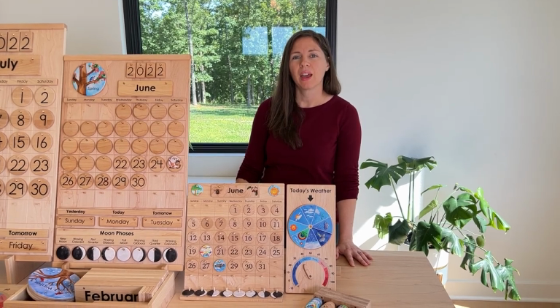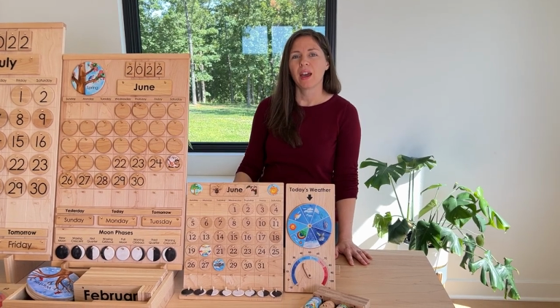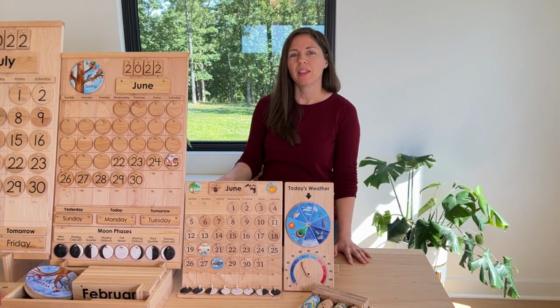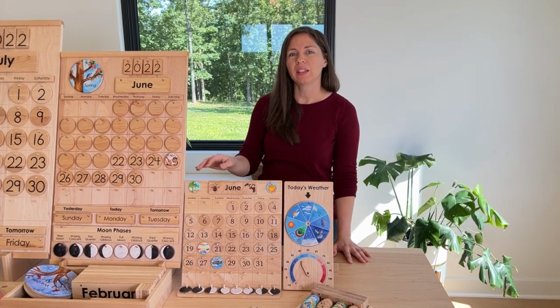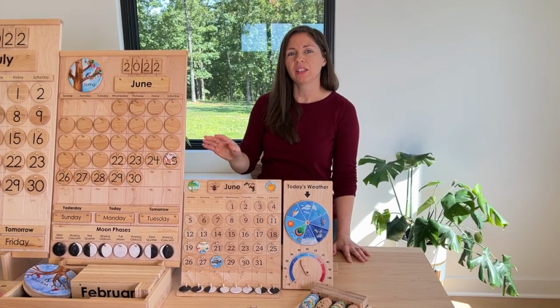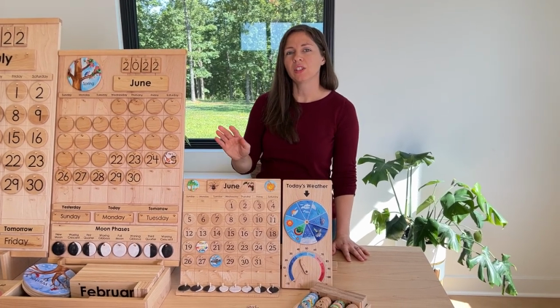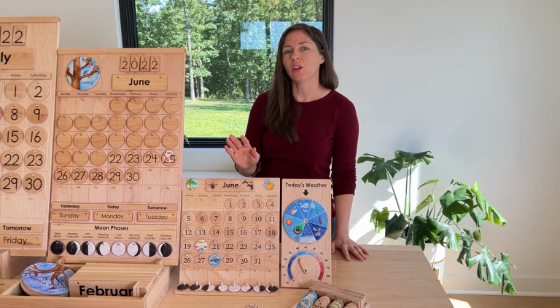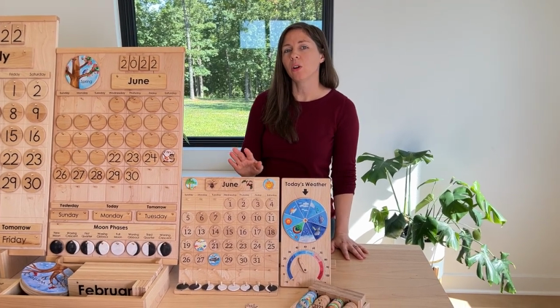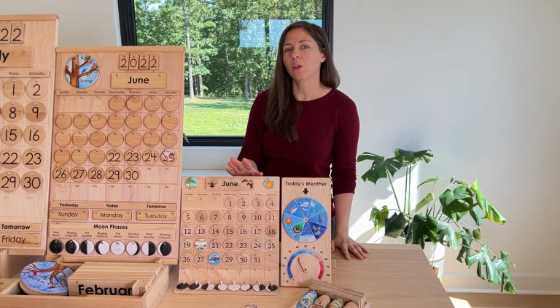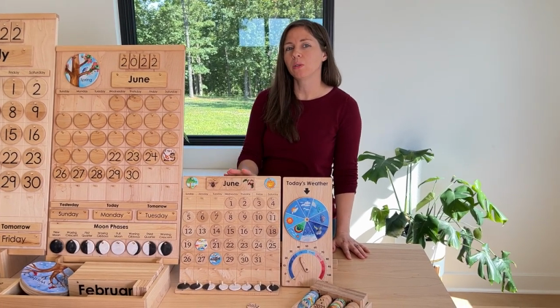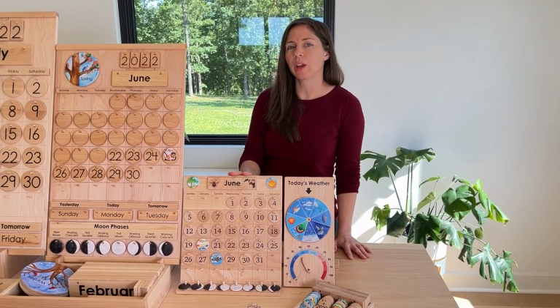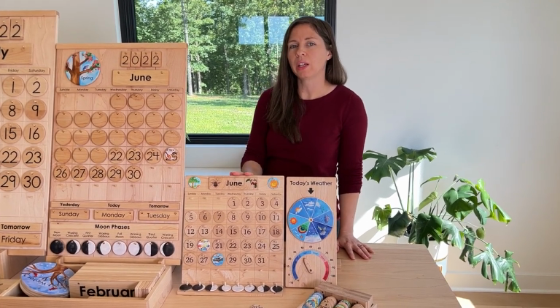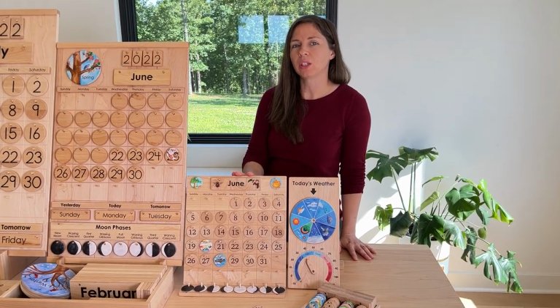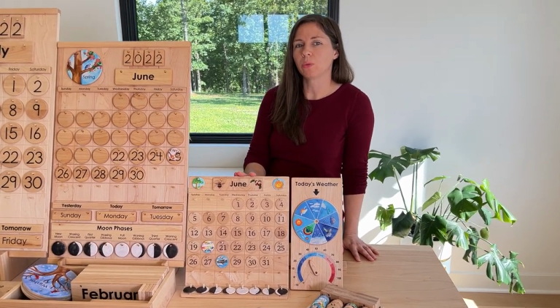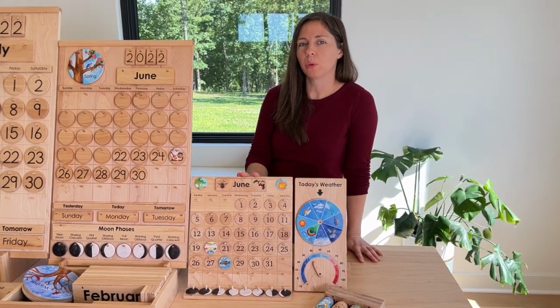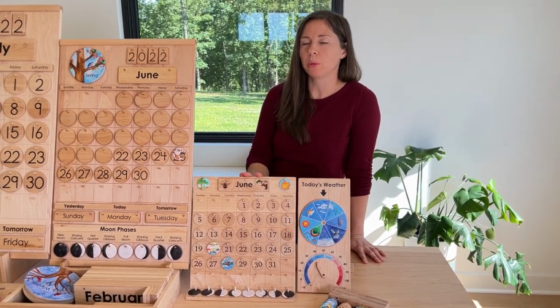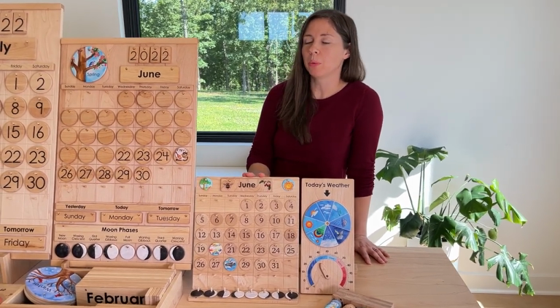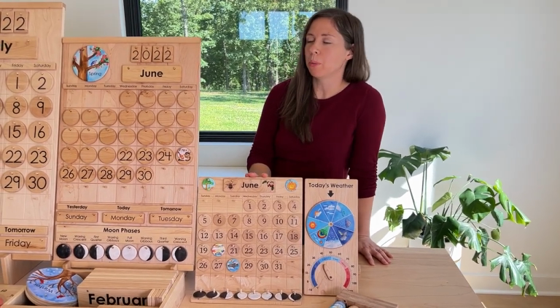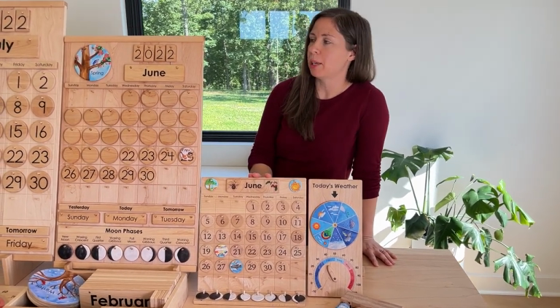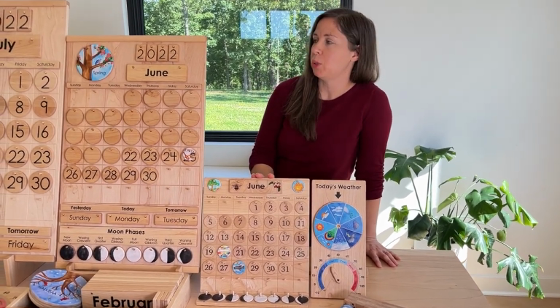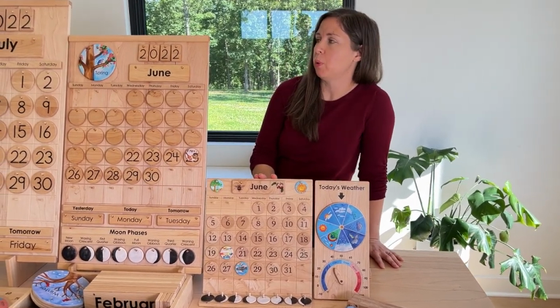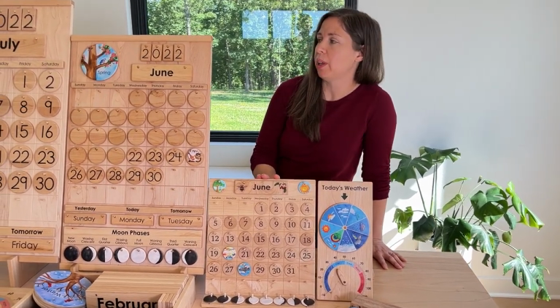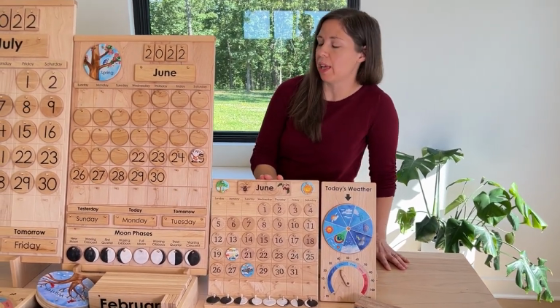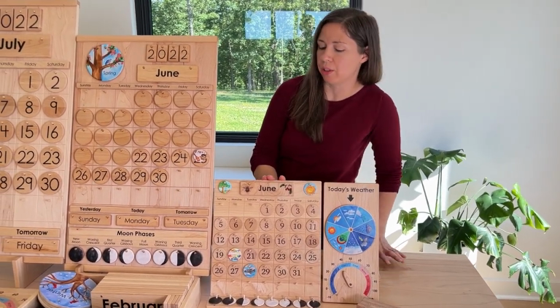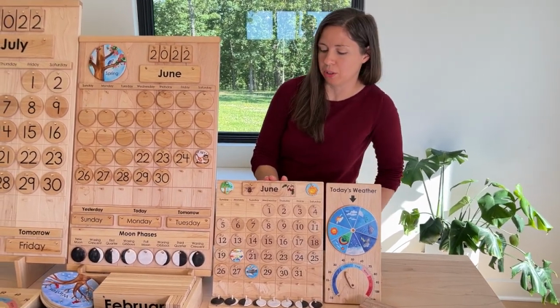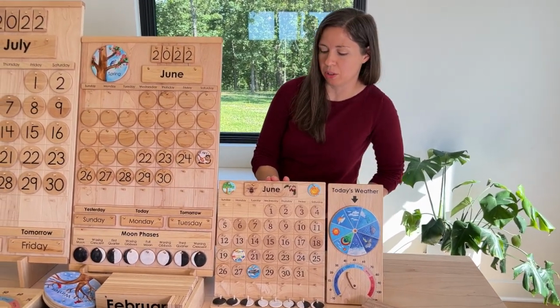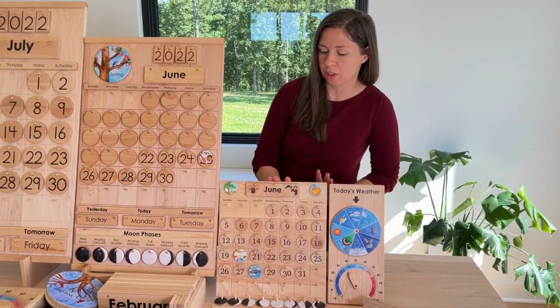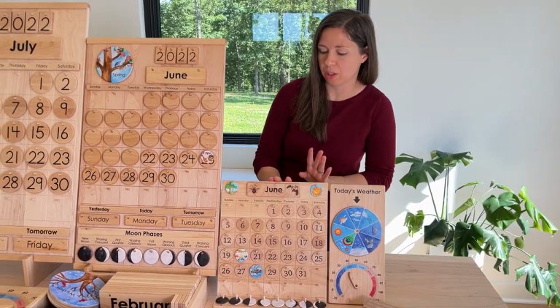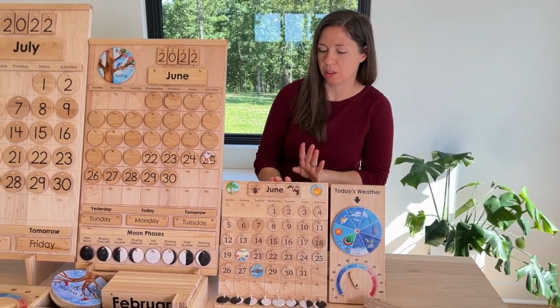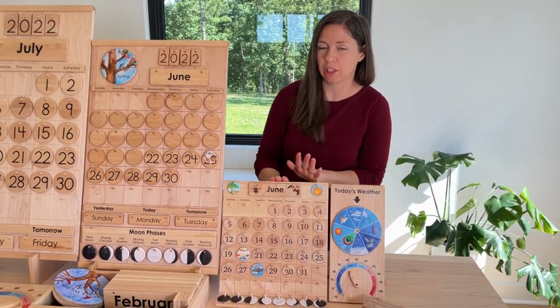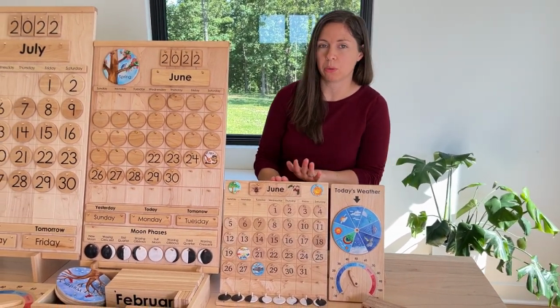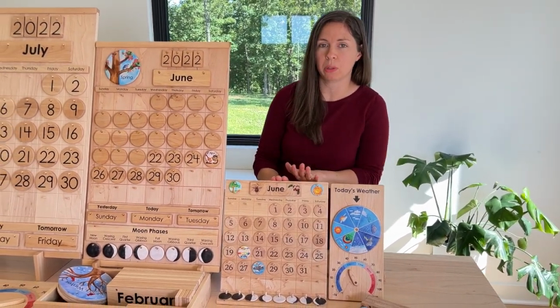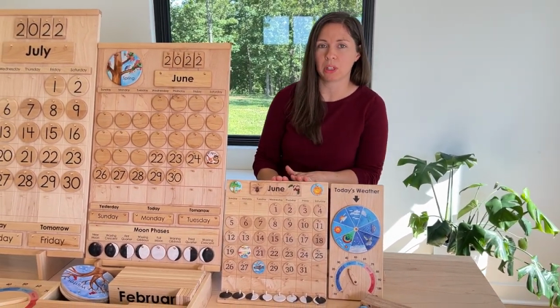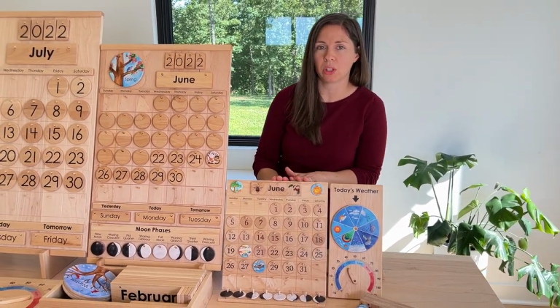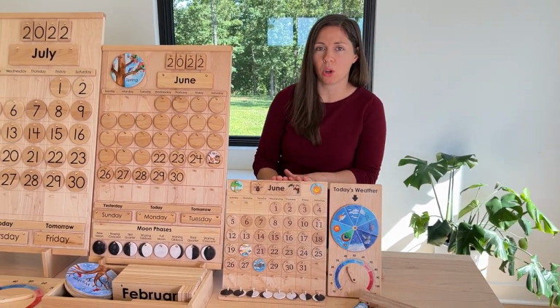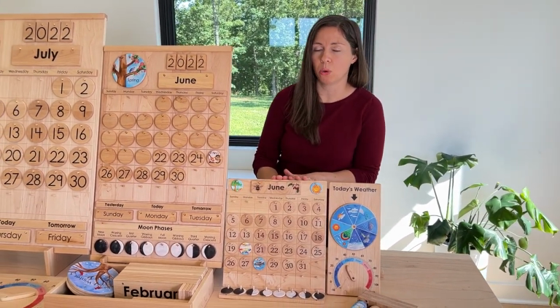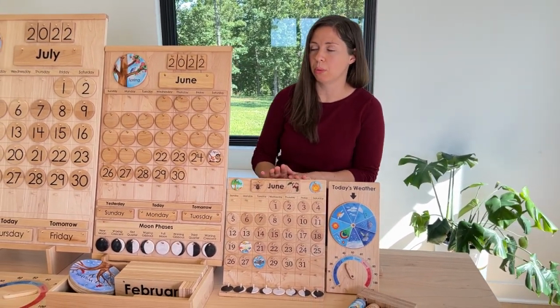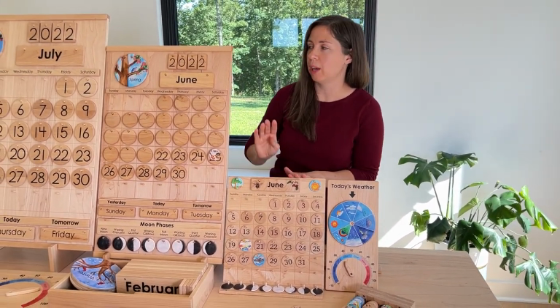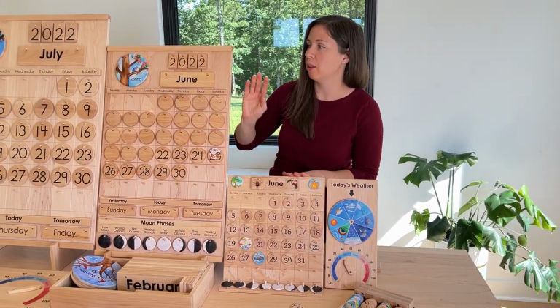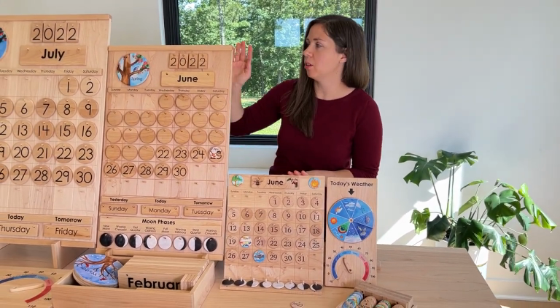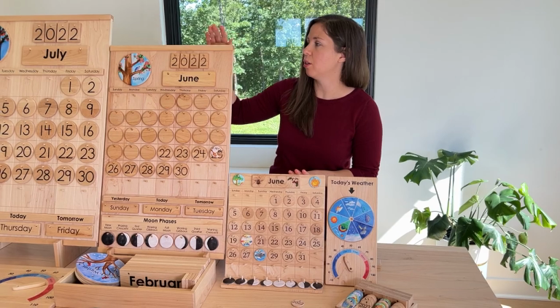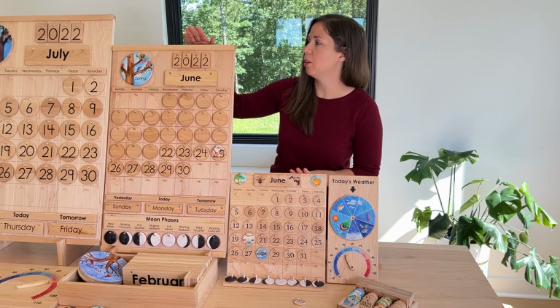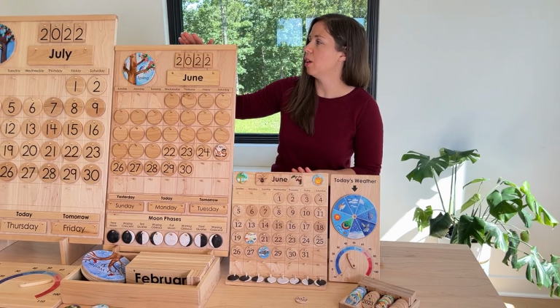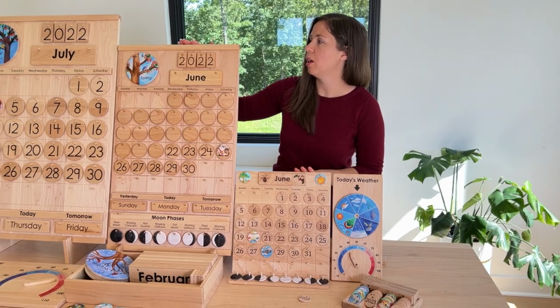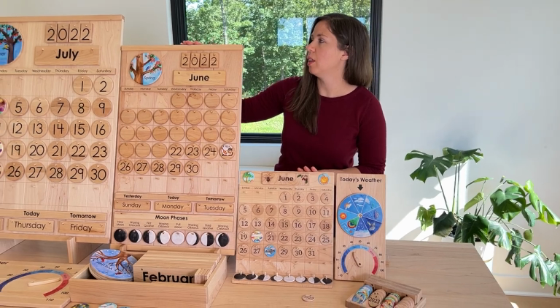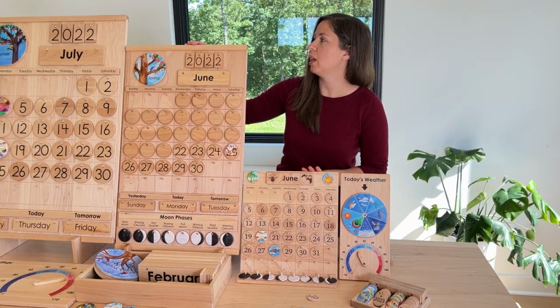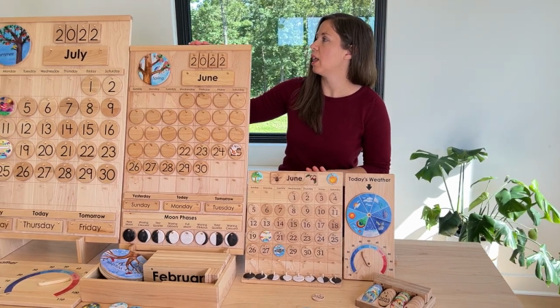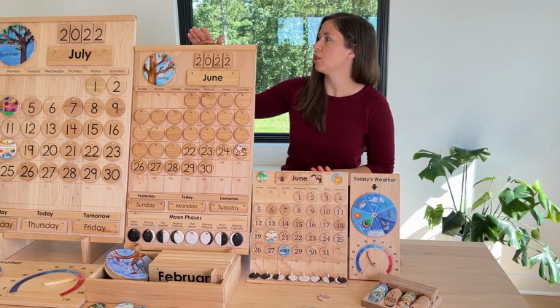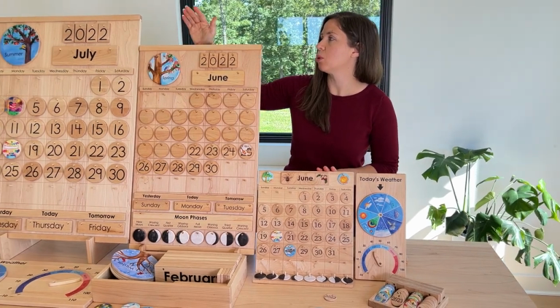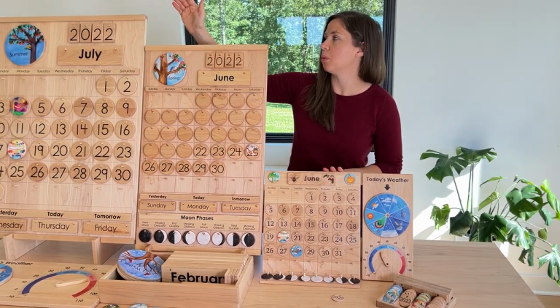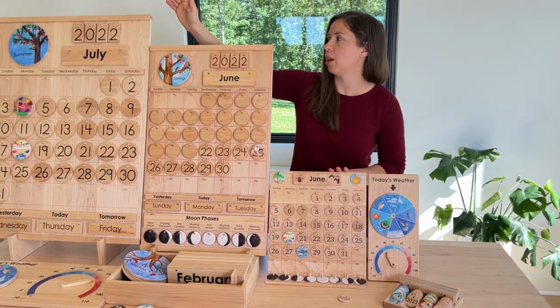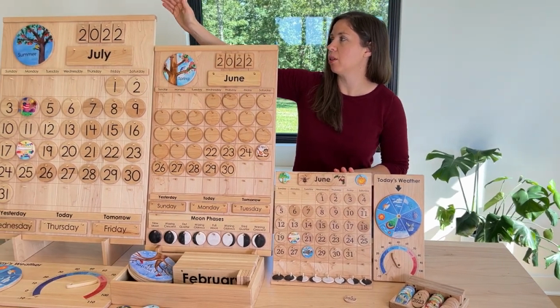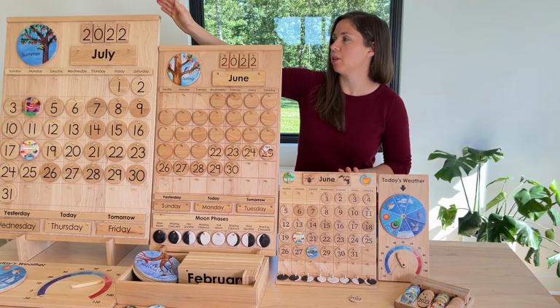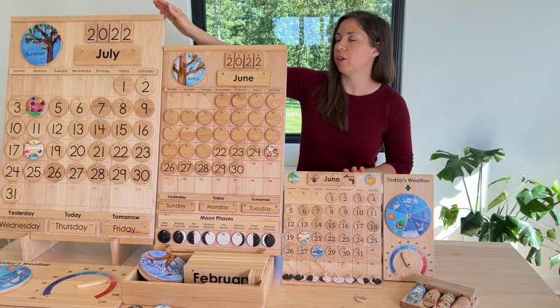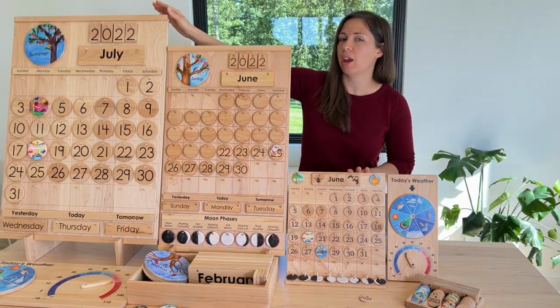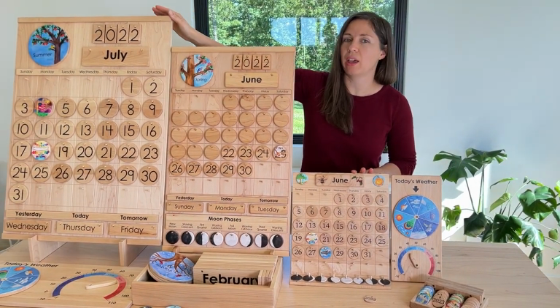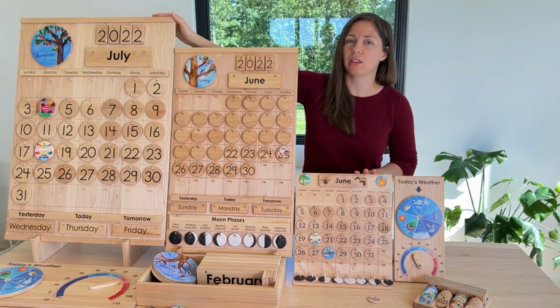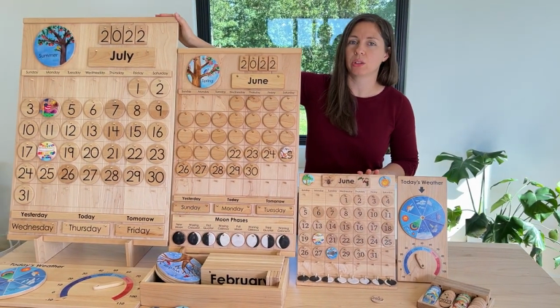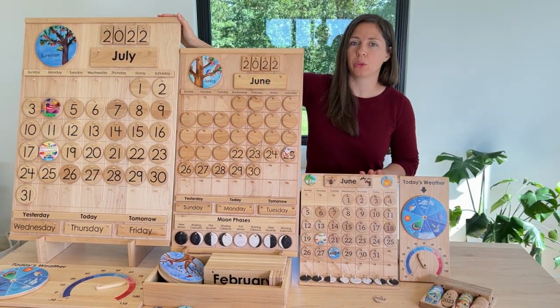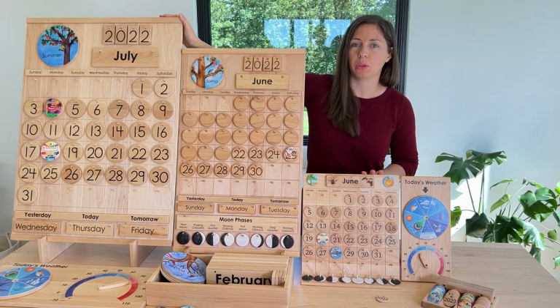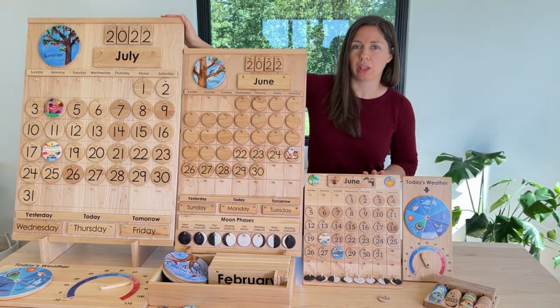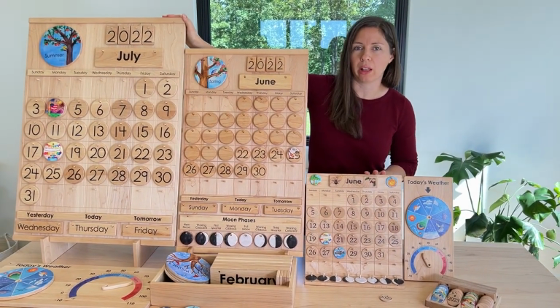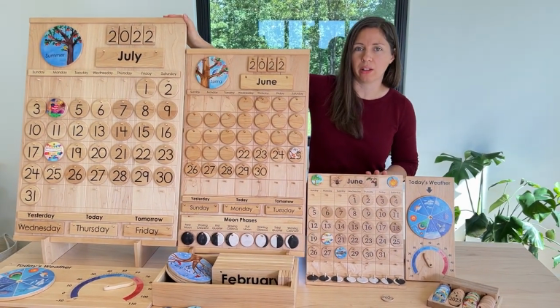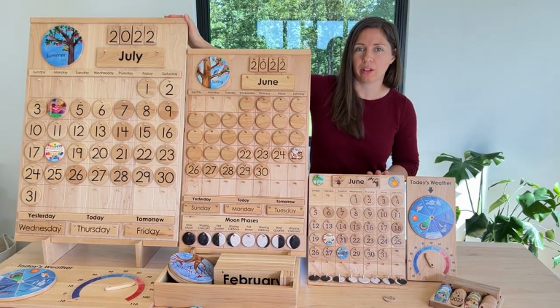This is our whole range of wooden perpetual calendars. This one is the home calendar, the classroom calendar, and the school calendar.